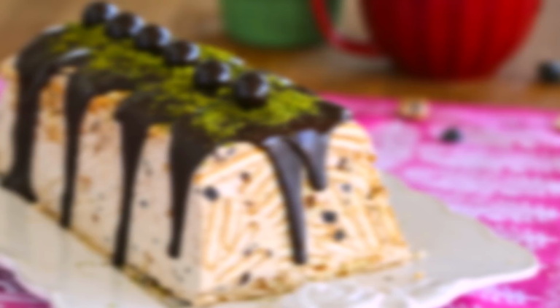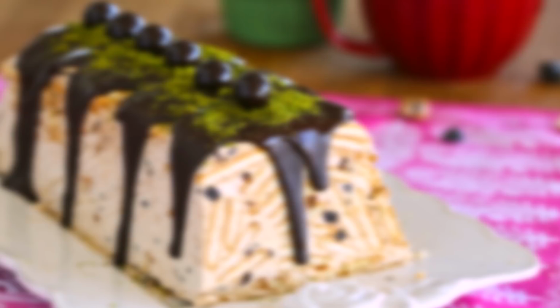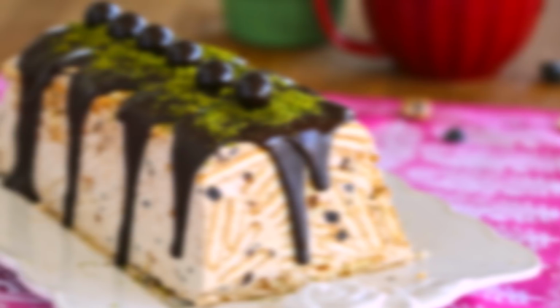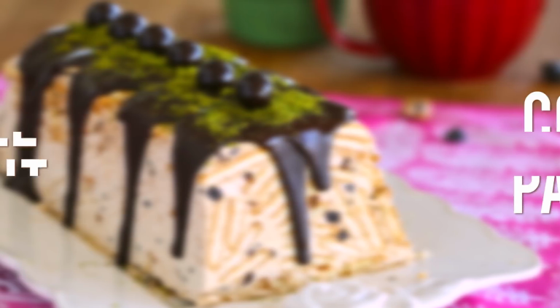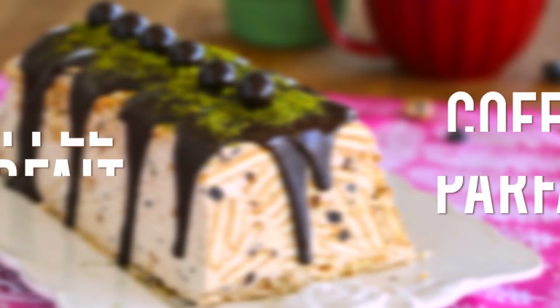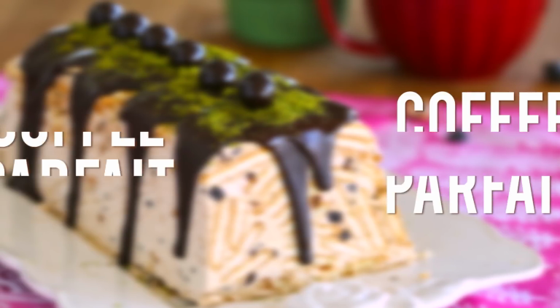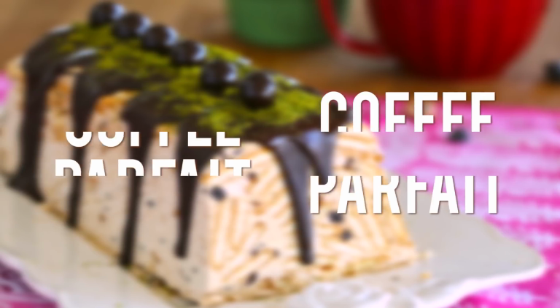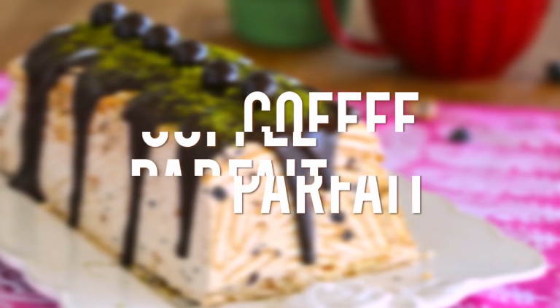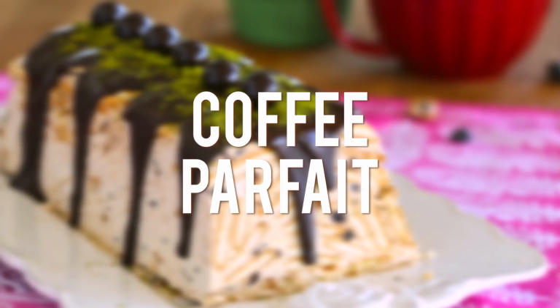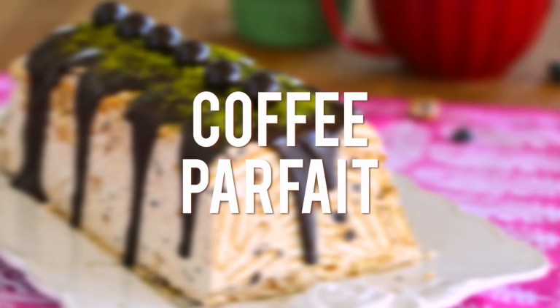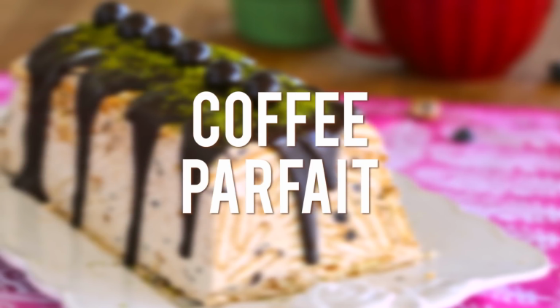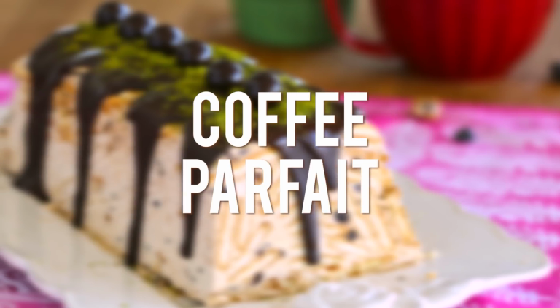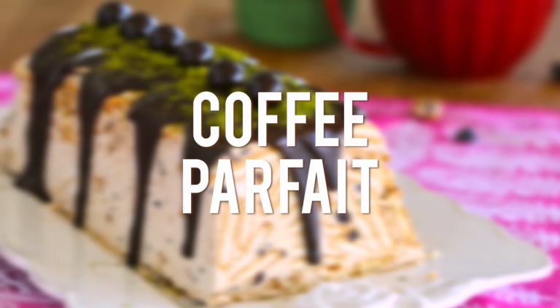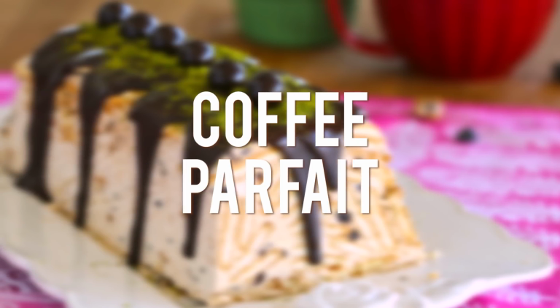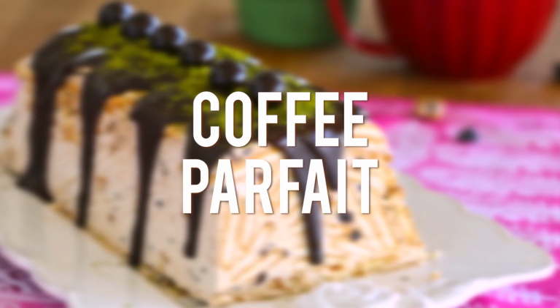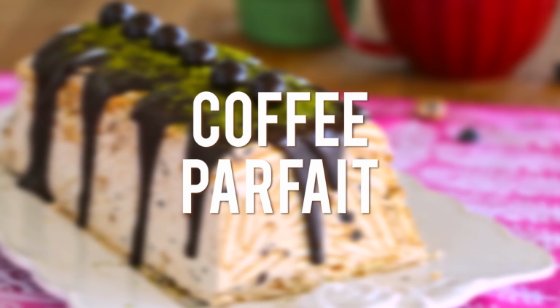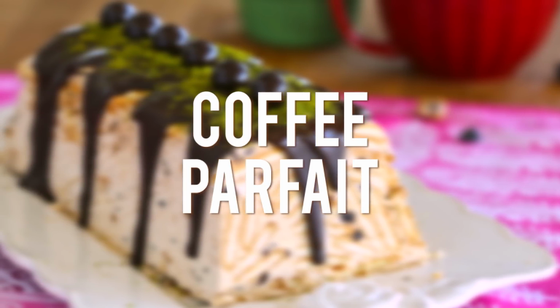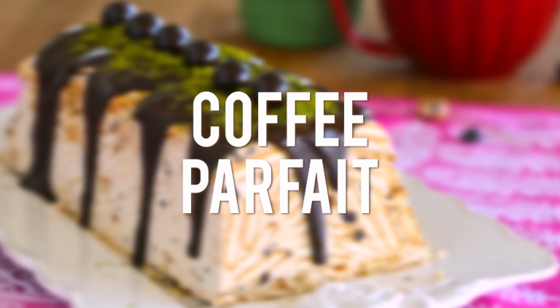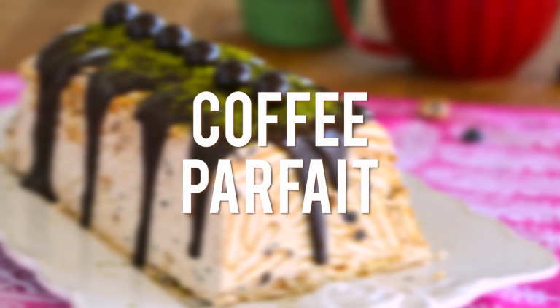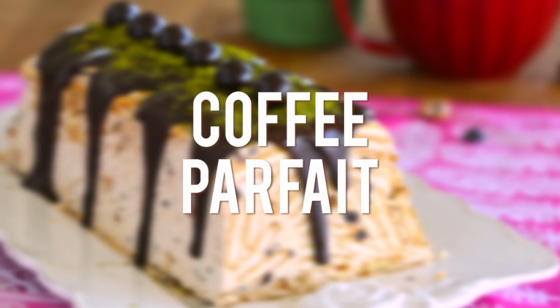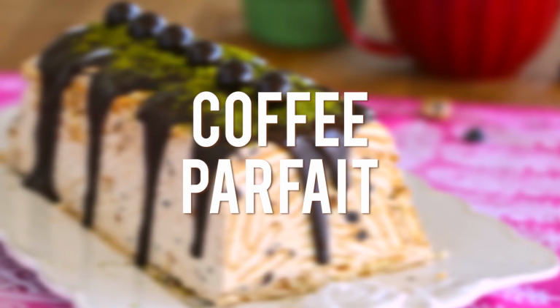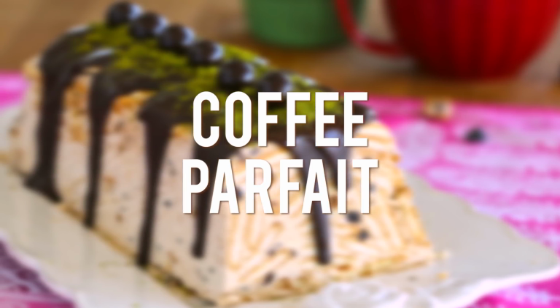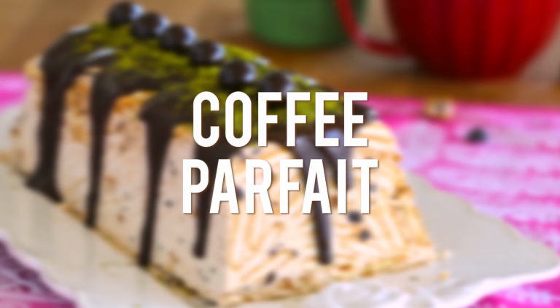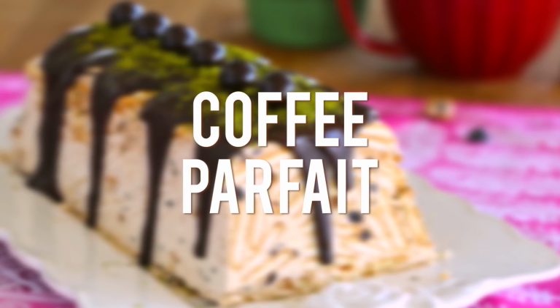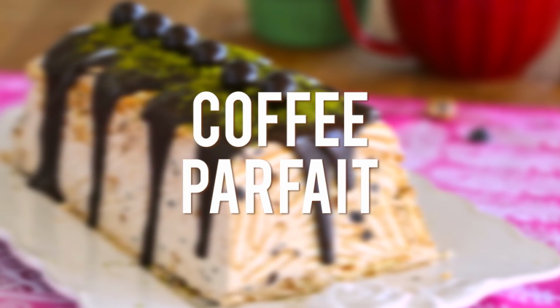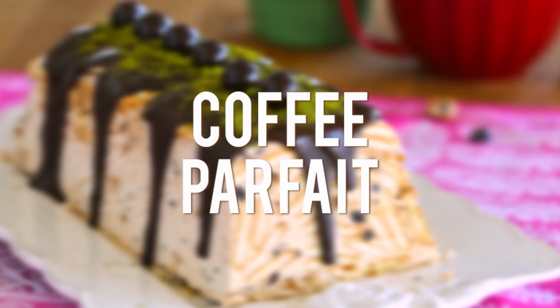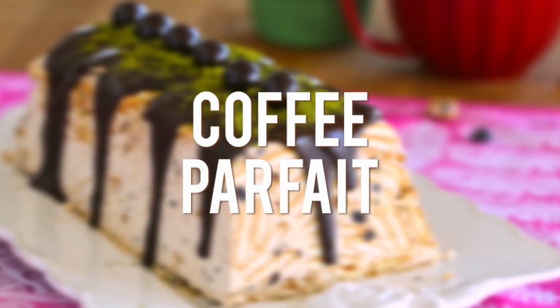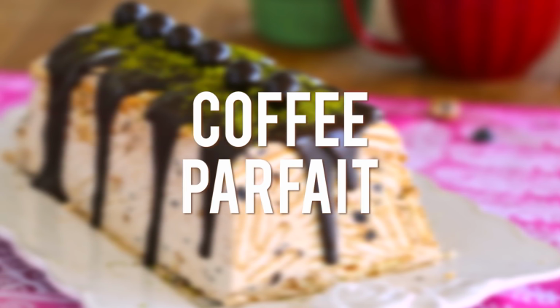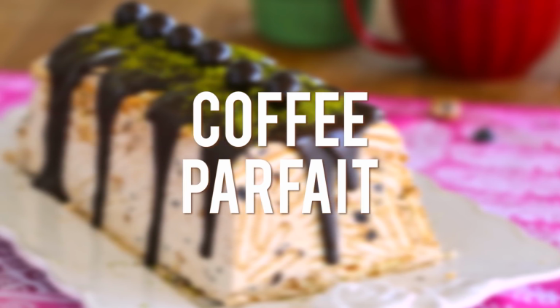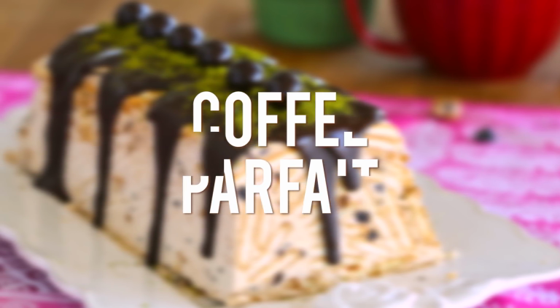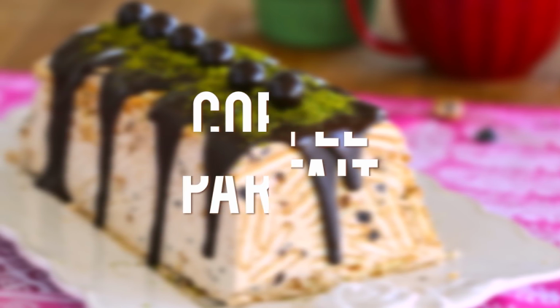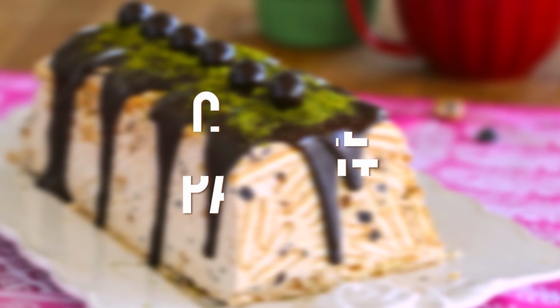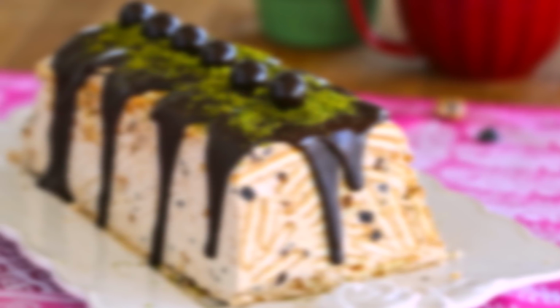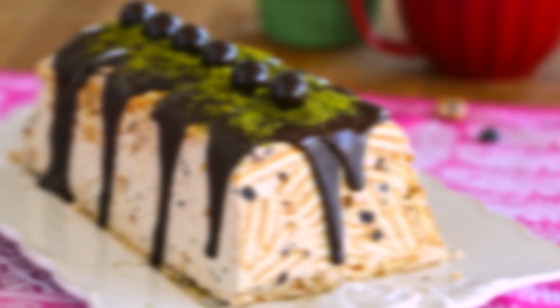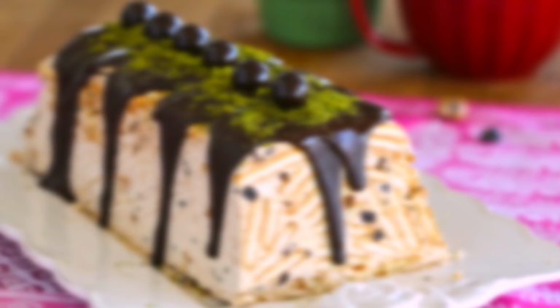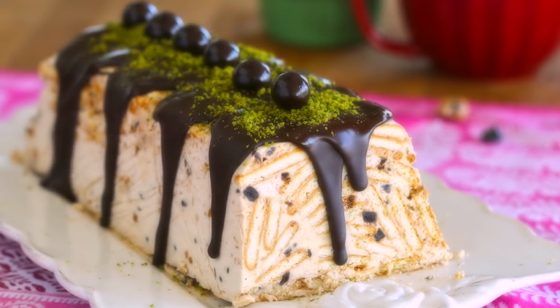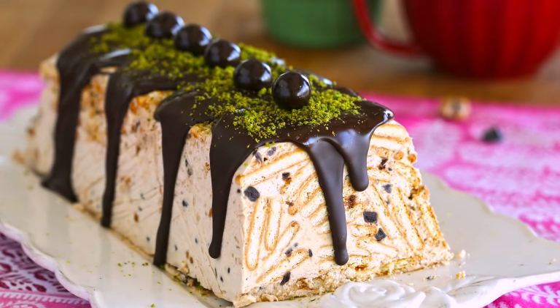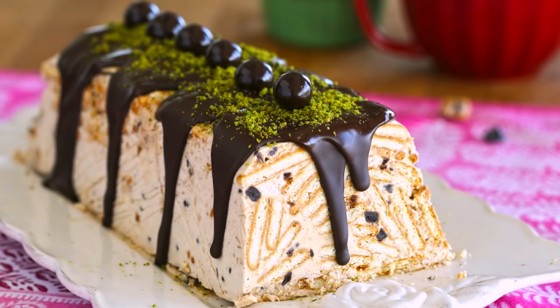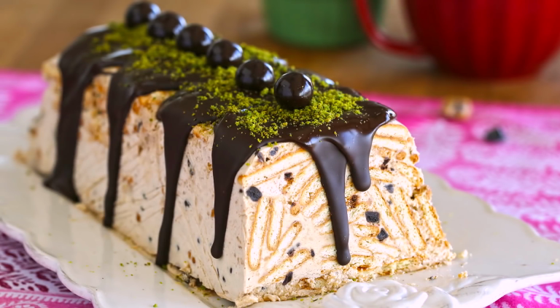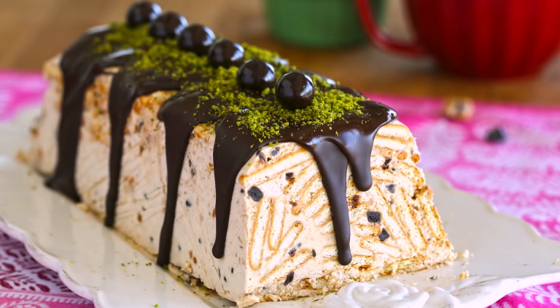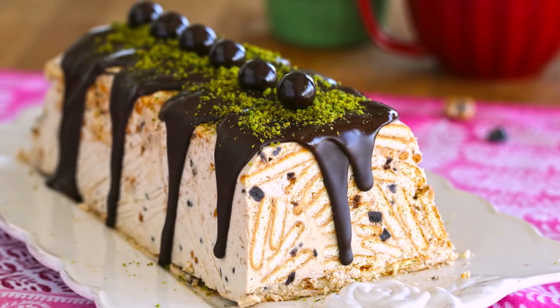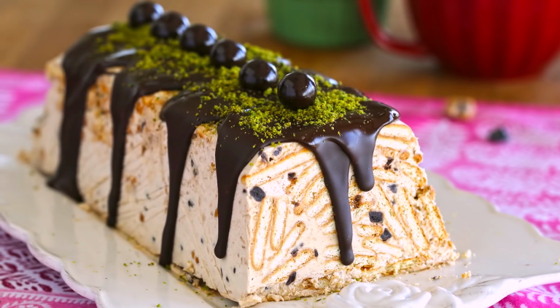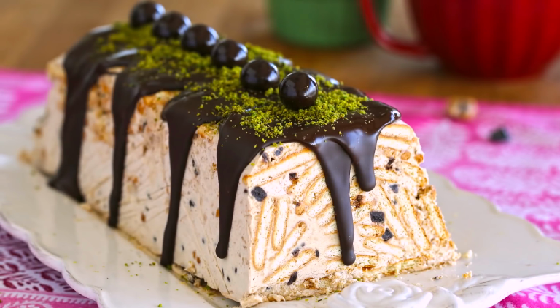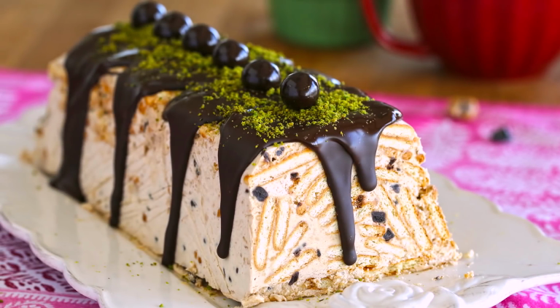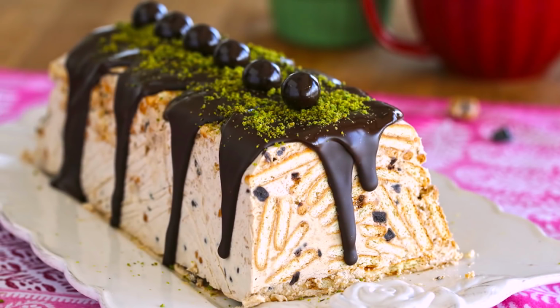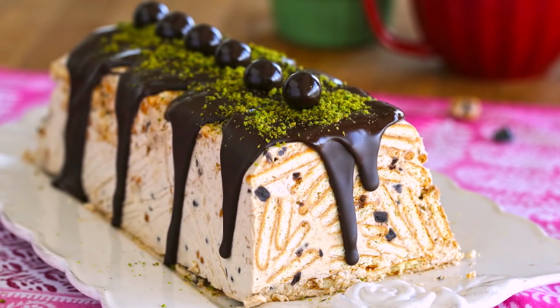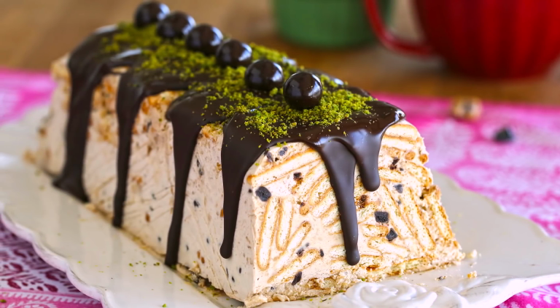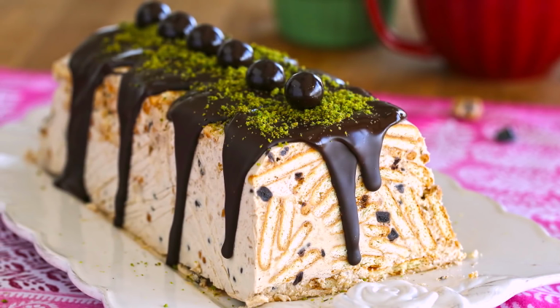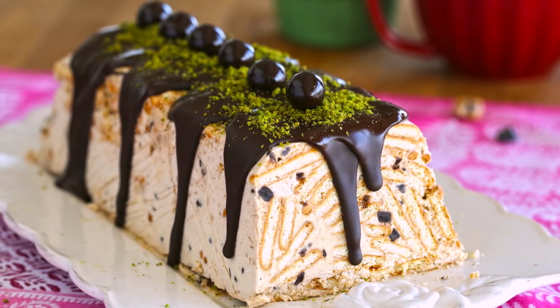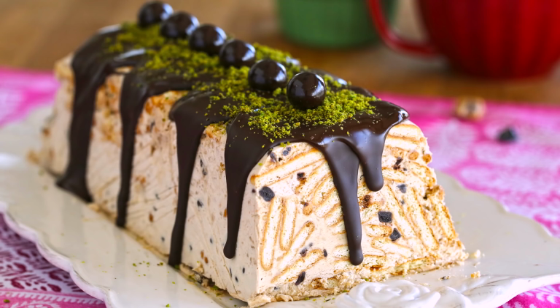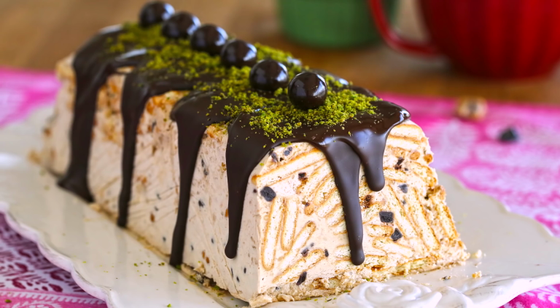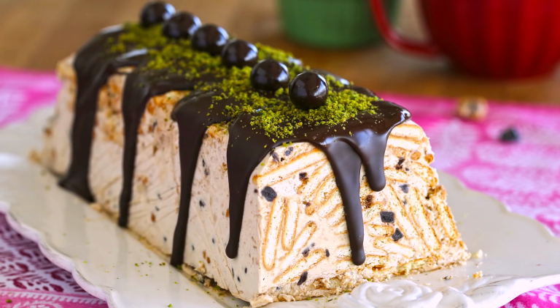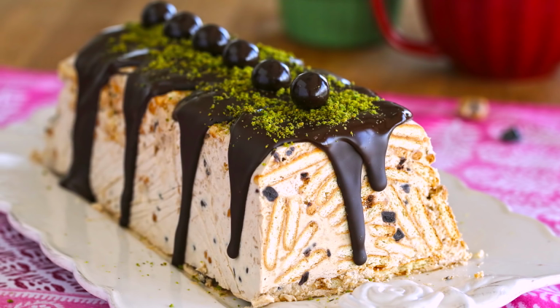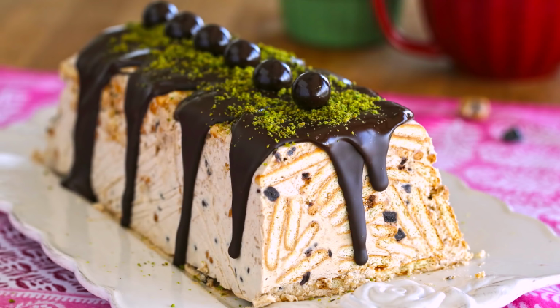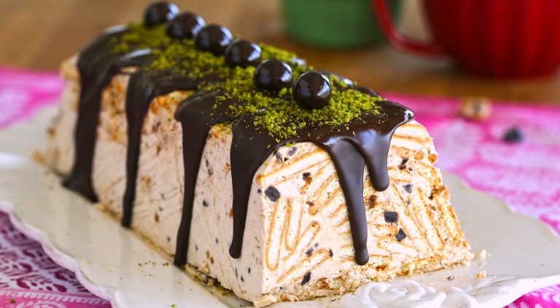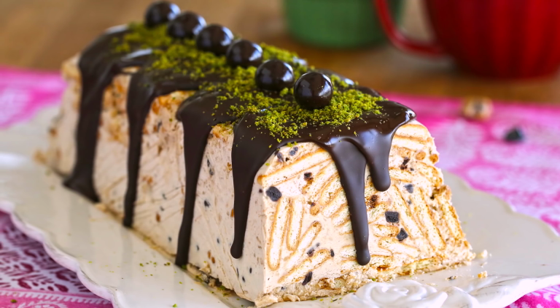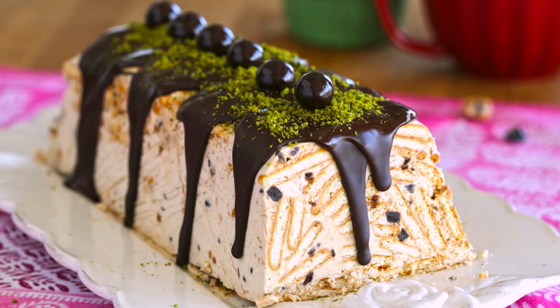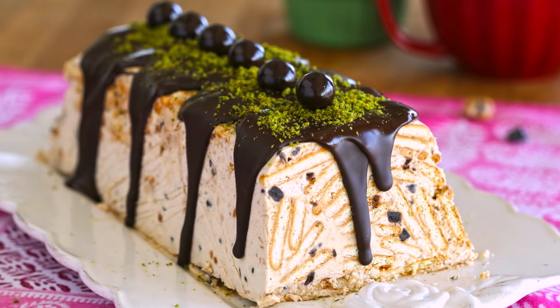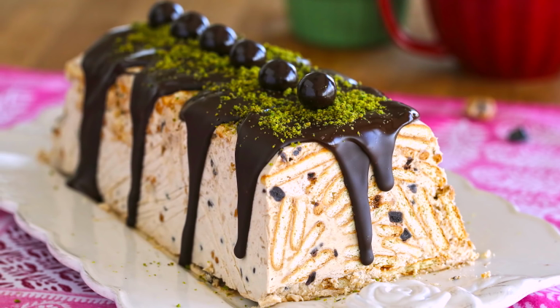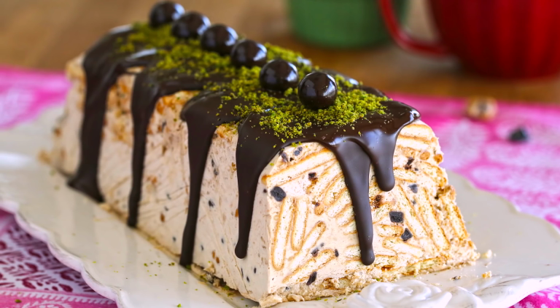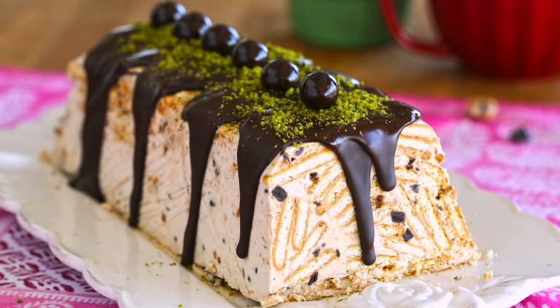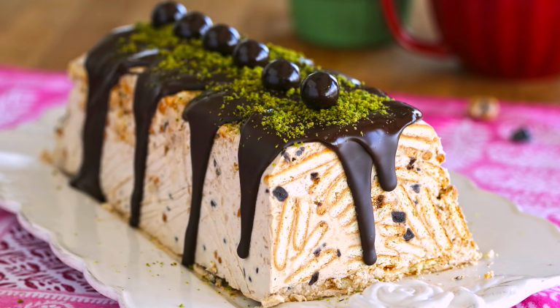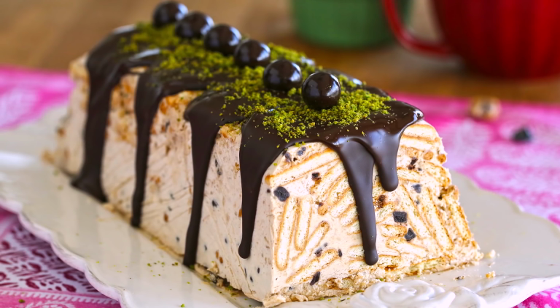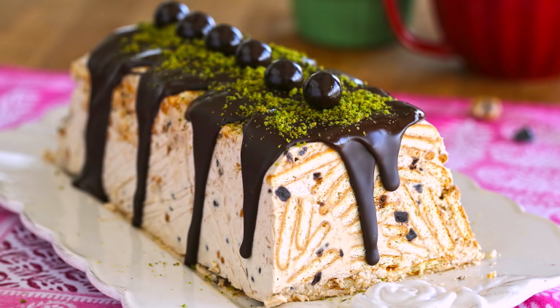Hi everyone, welcome to Neffes TV. Here is how to prepare a super simple coffee parfait that is made in minutes.